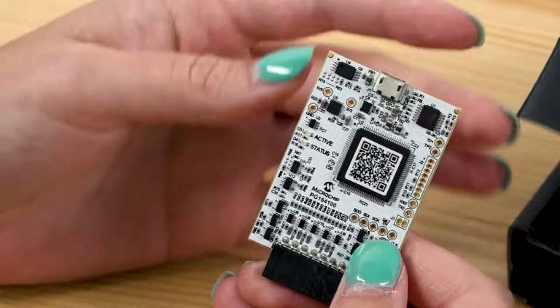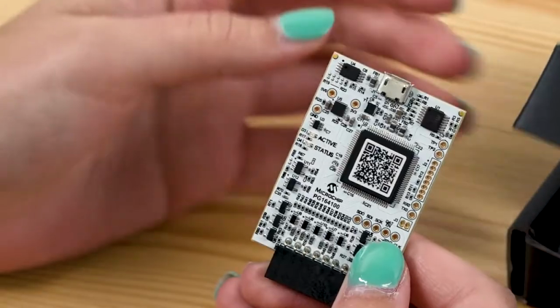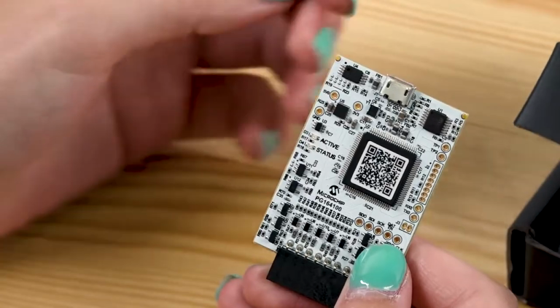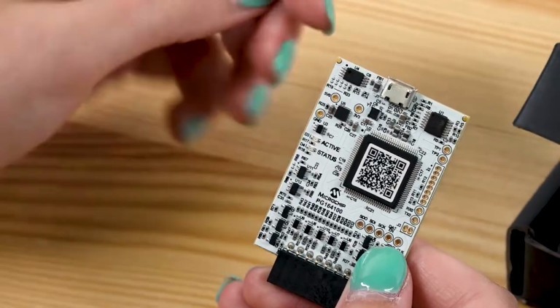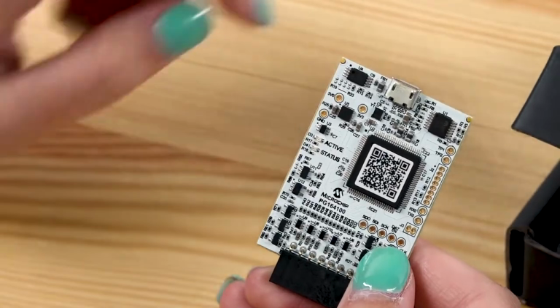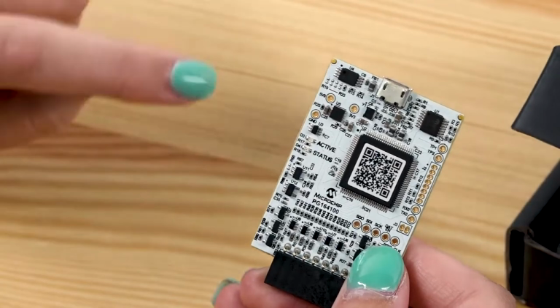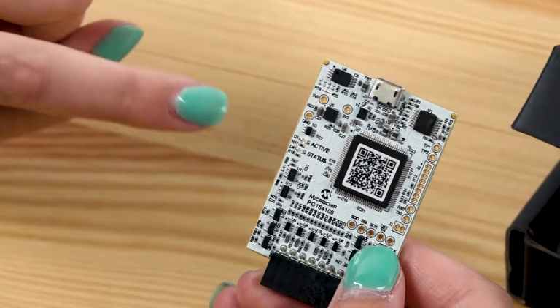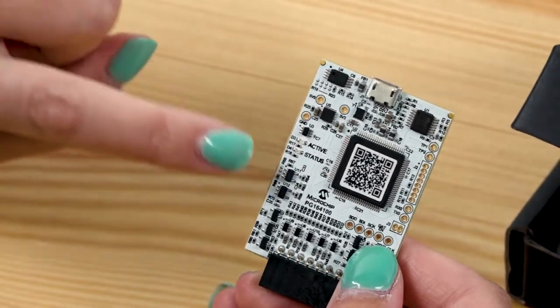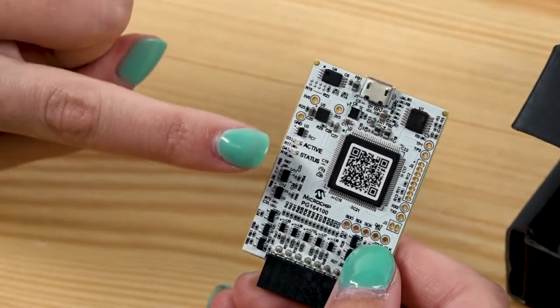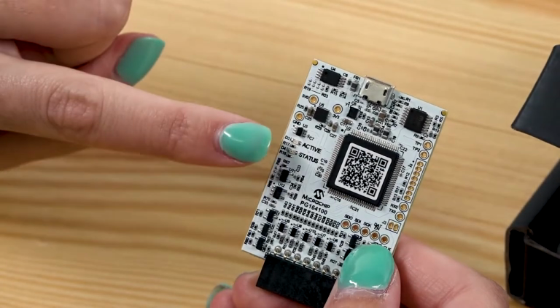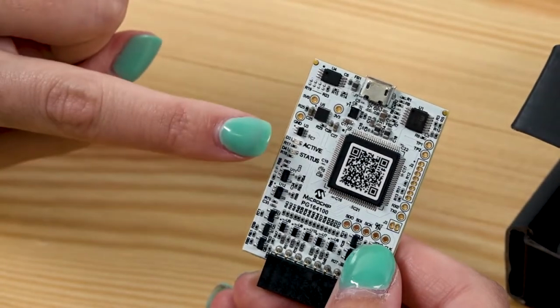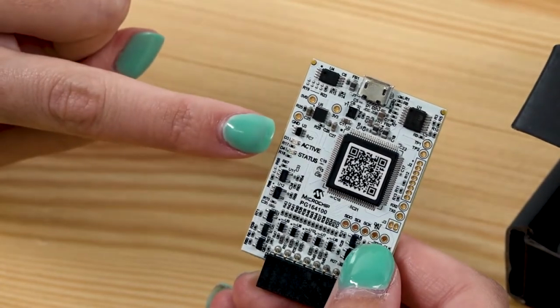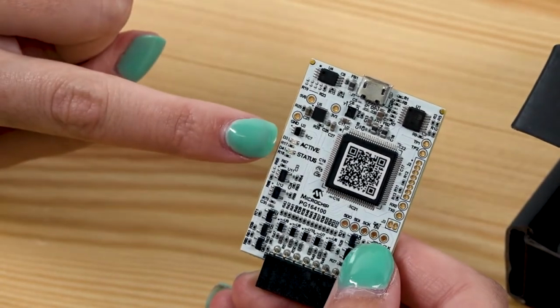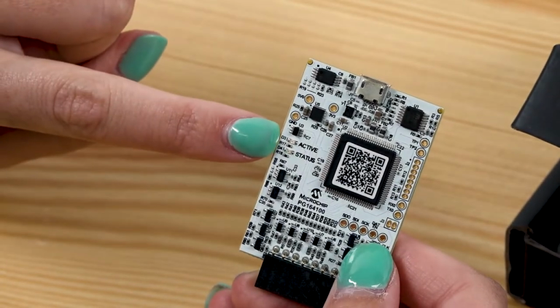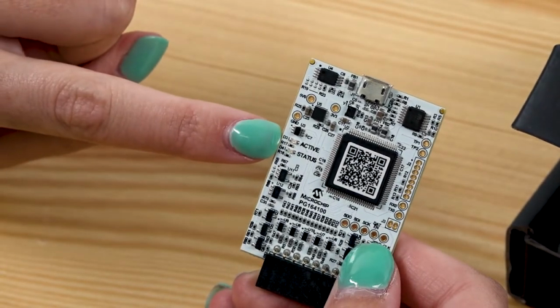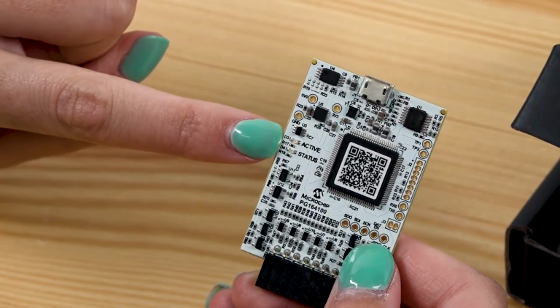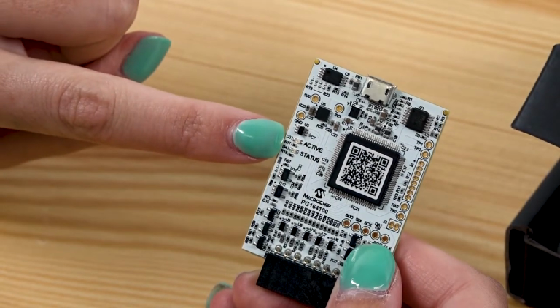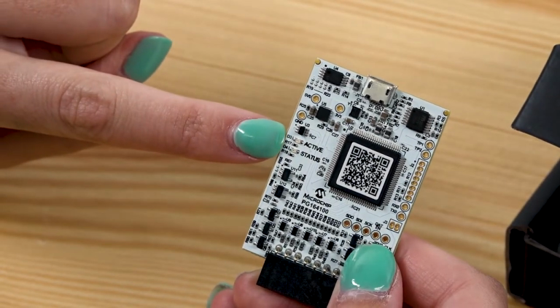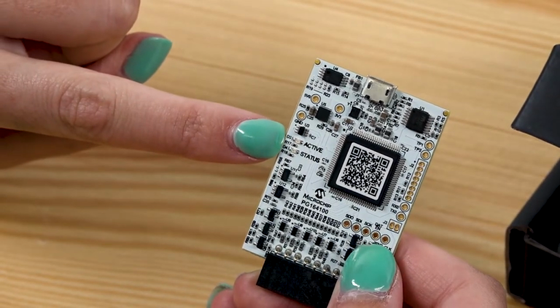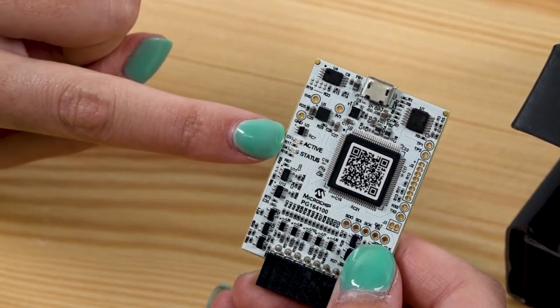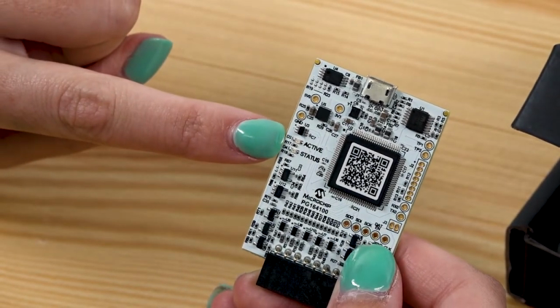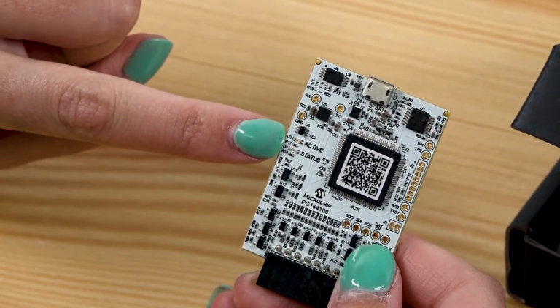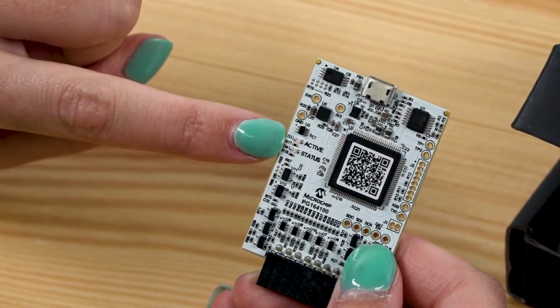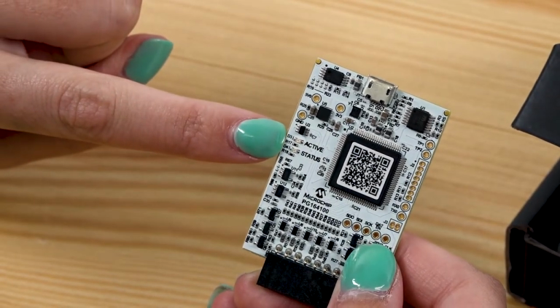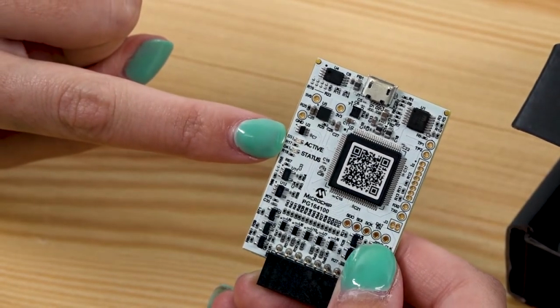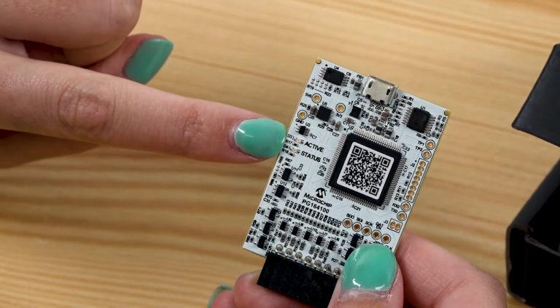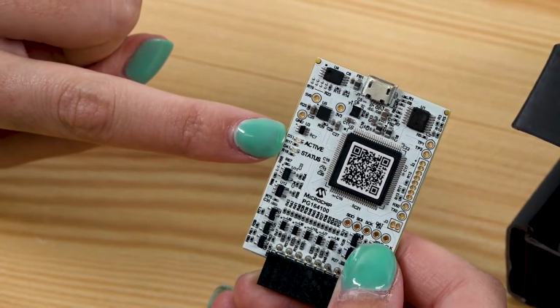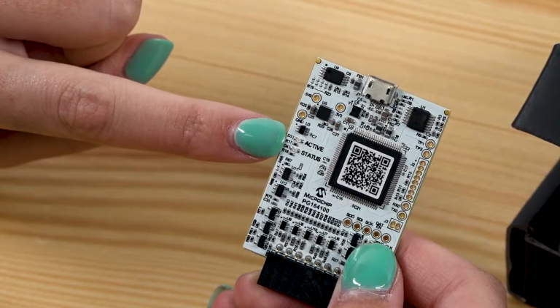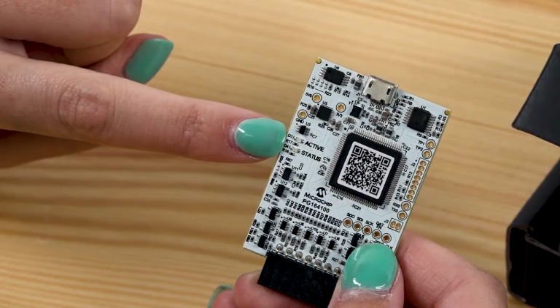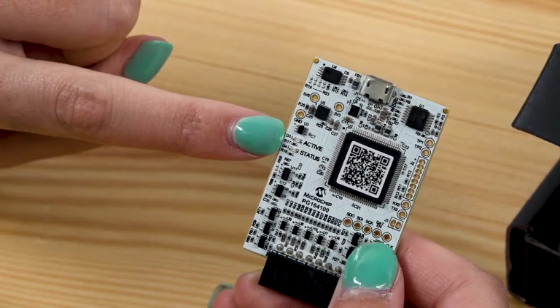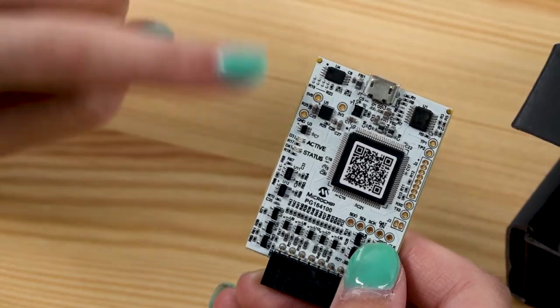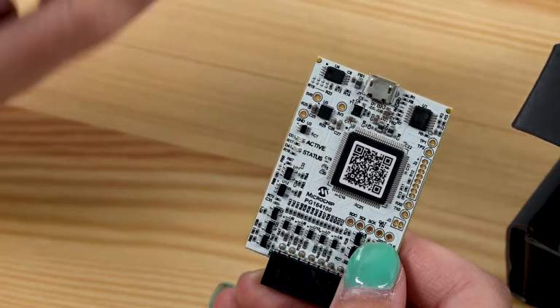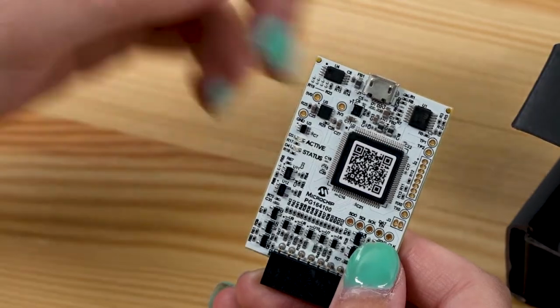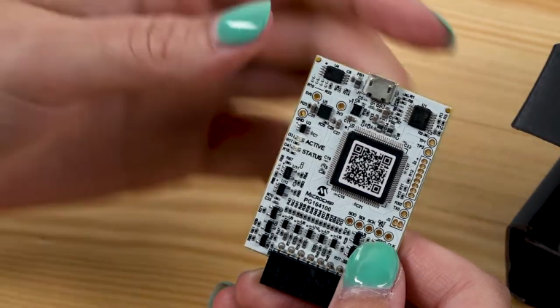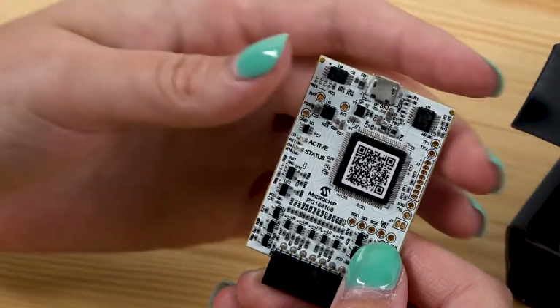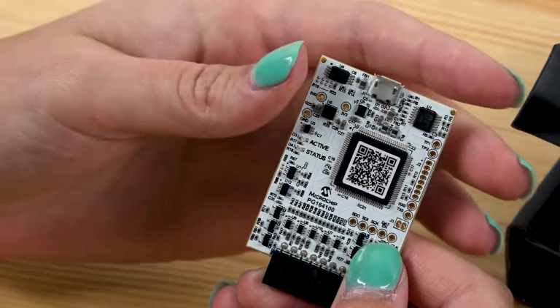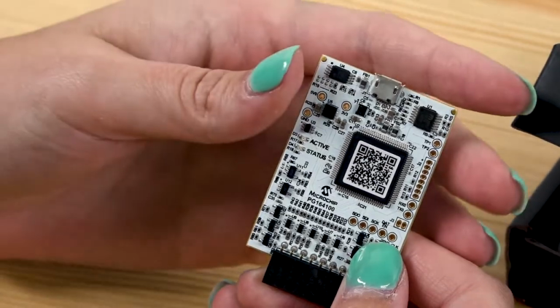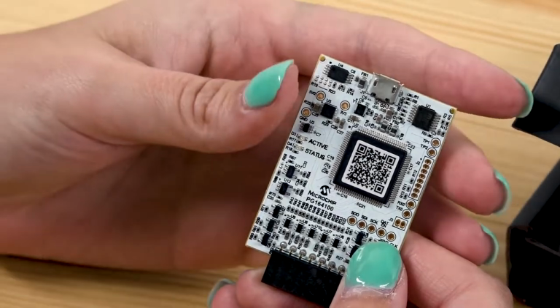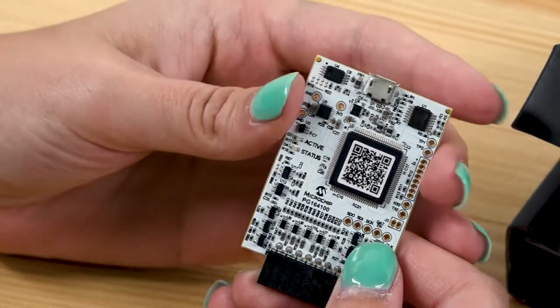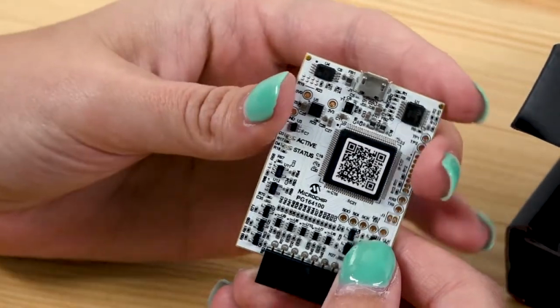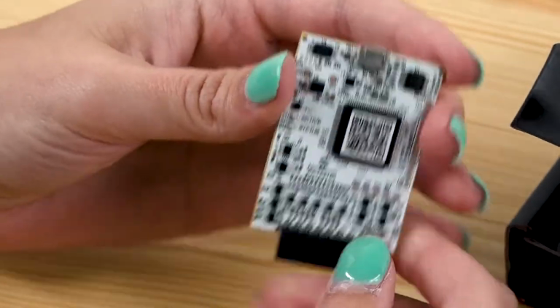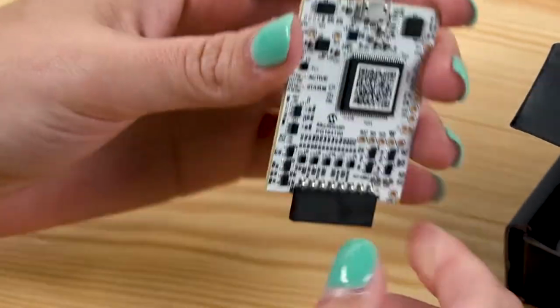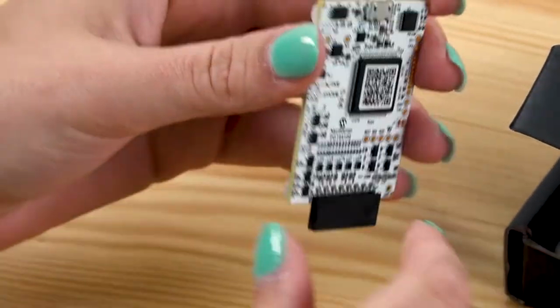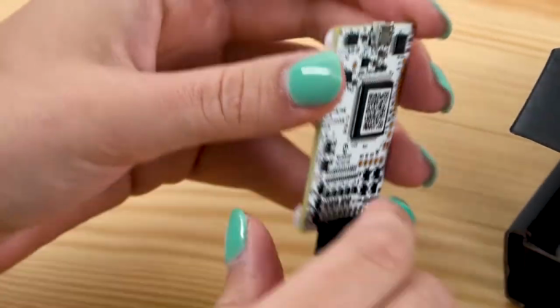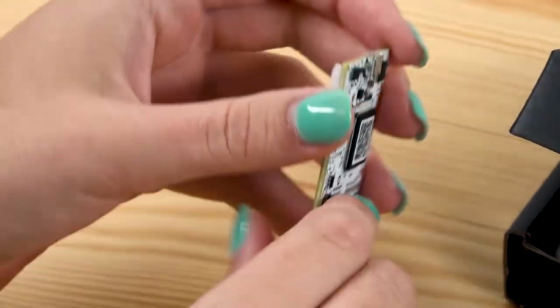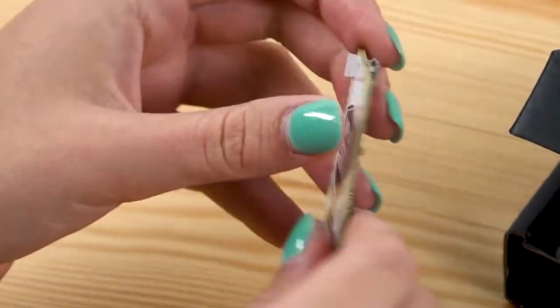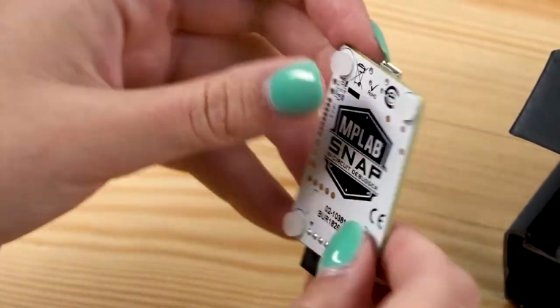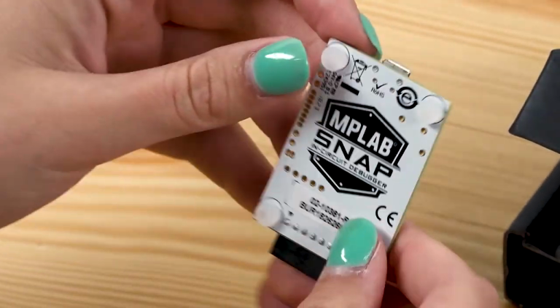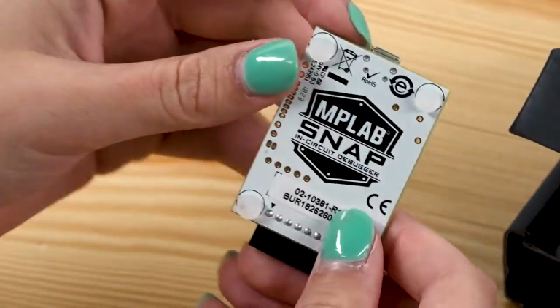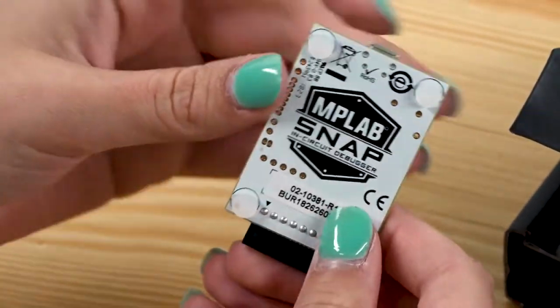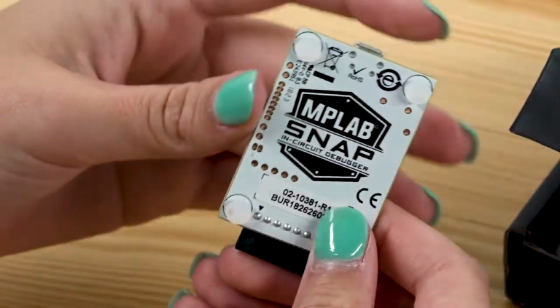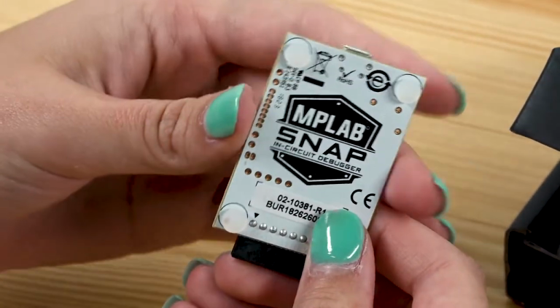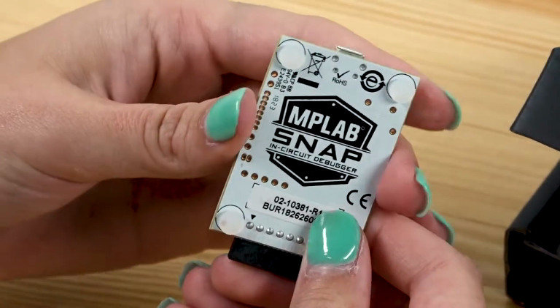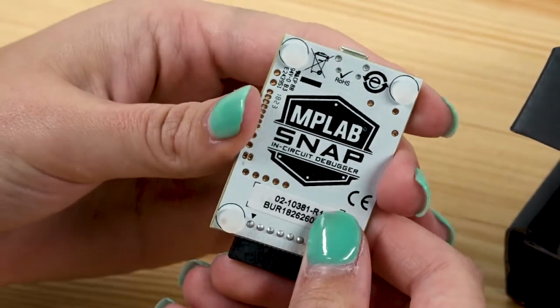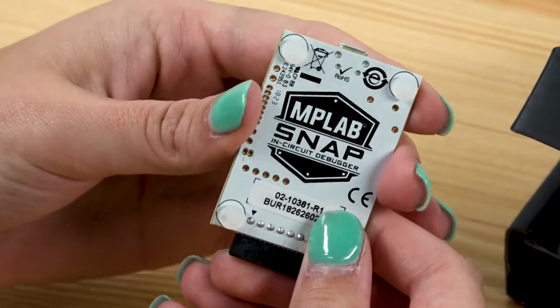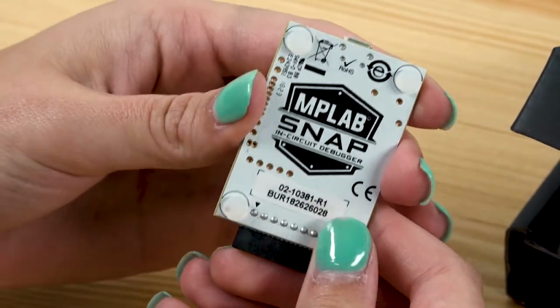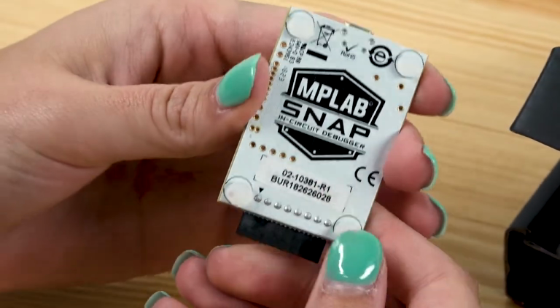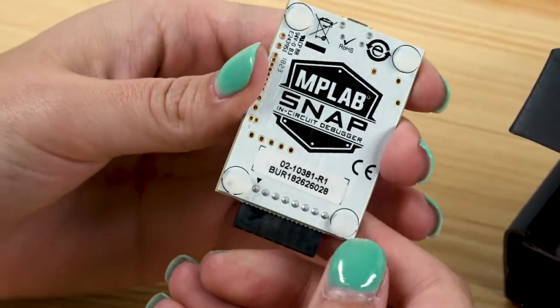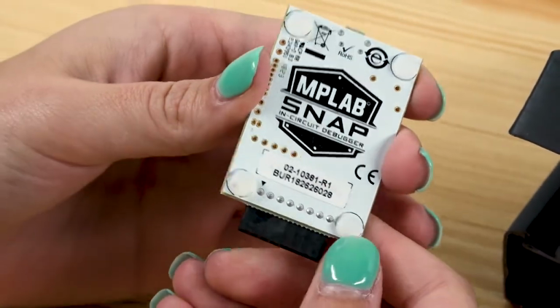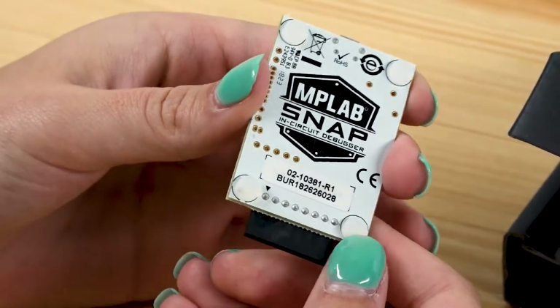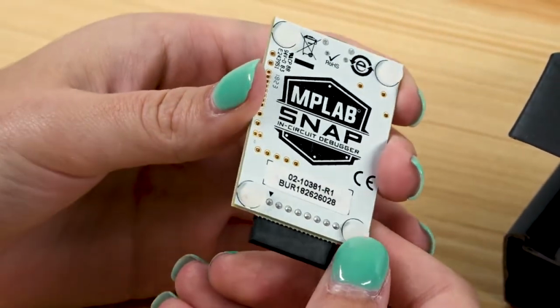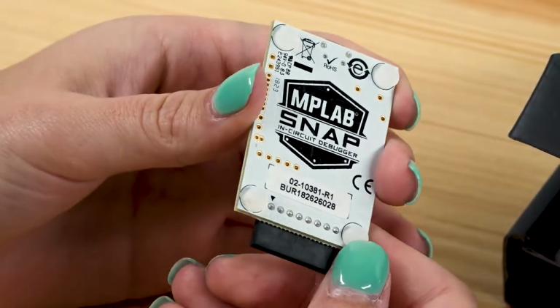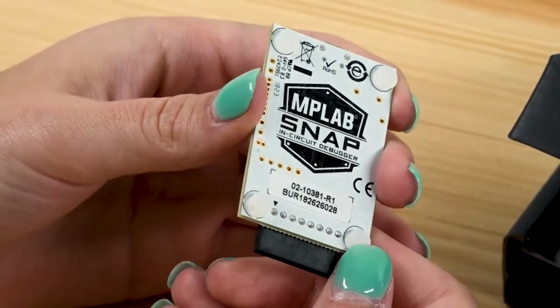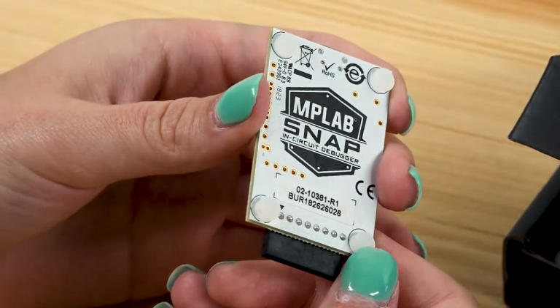Two LEDs are available to indicate activity and status, and rubber feet to elevate MPLAB SNAP above your workbench.